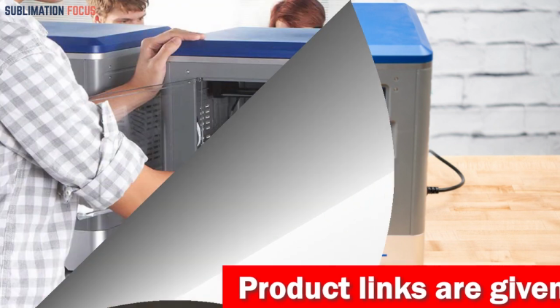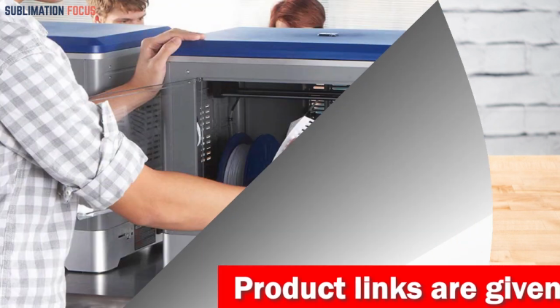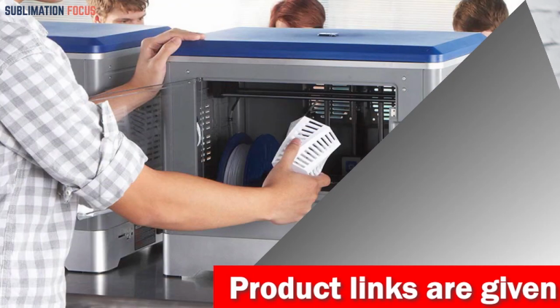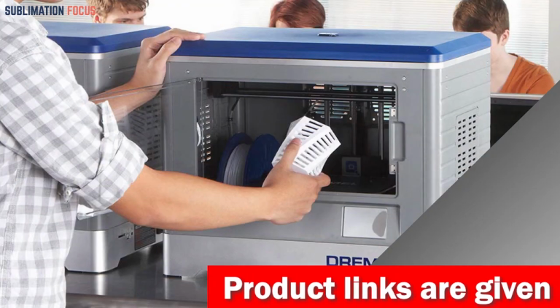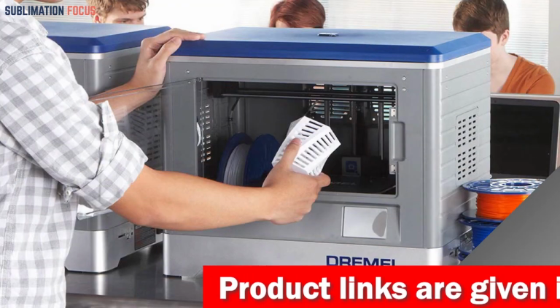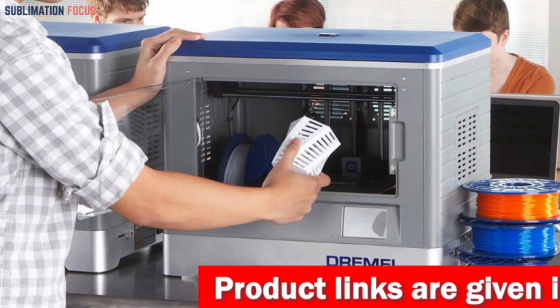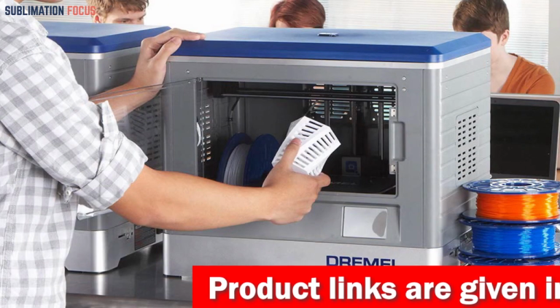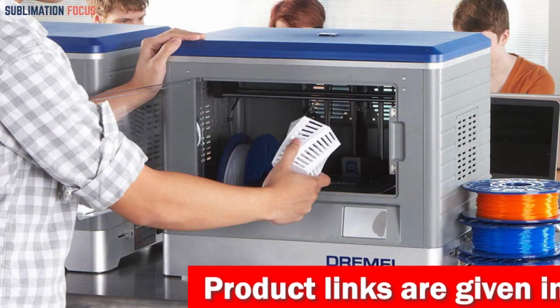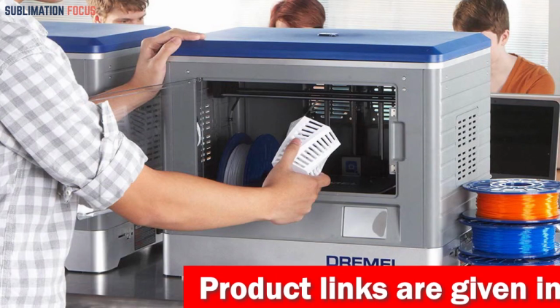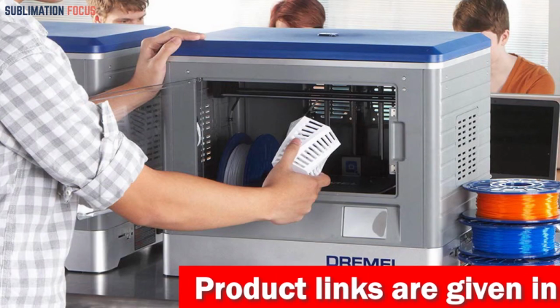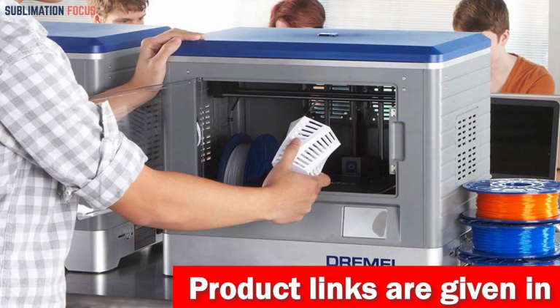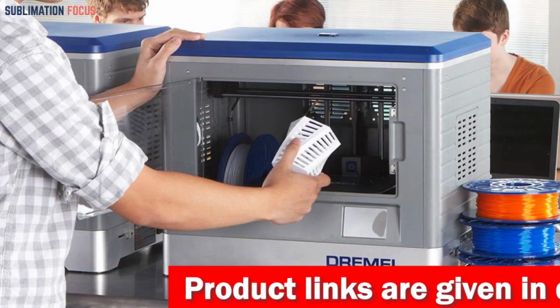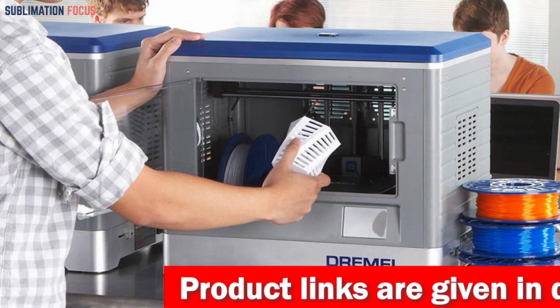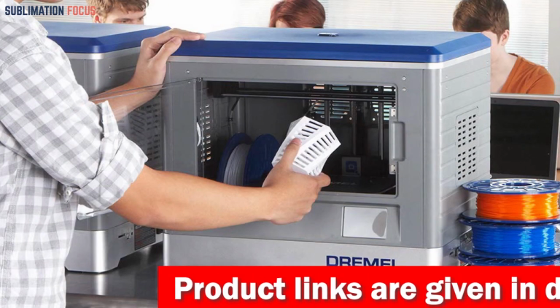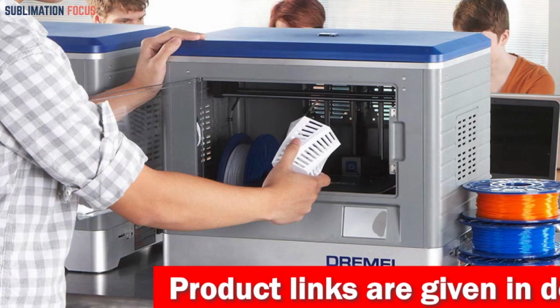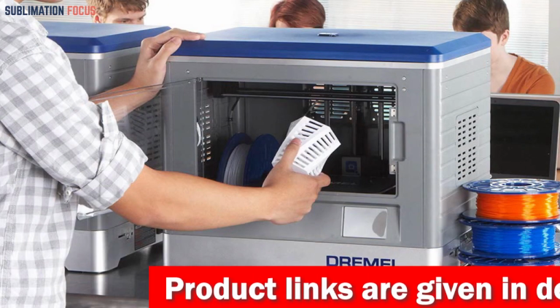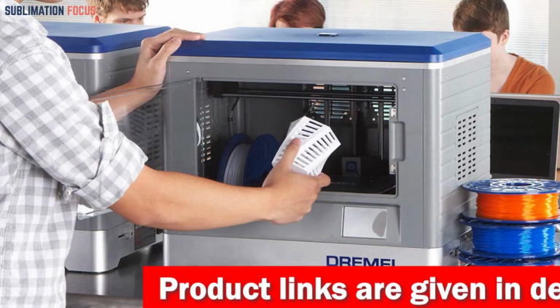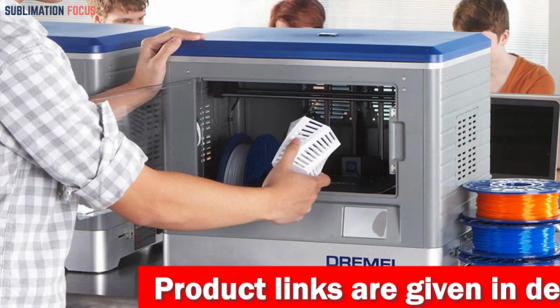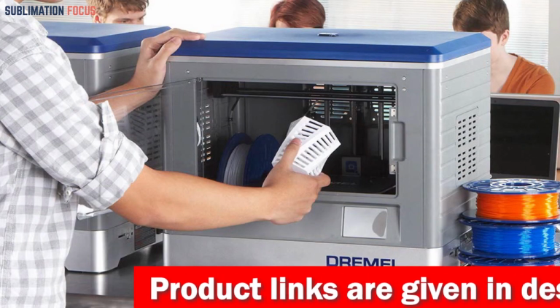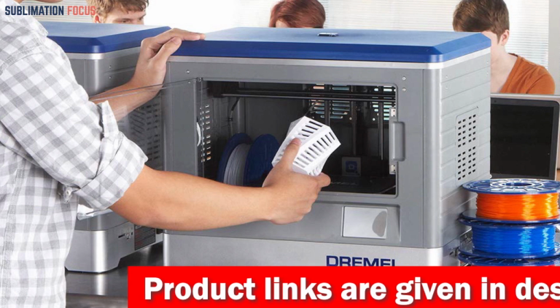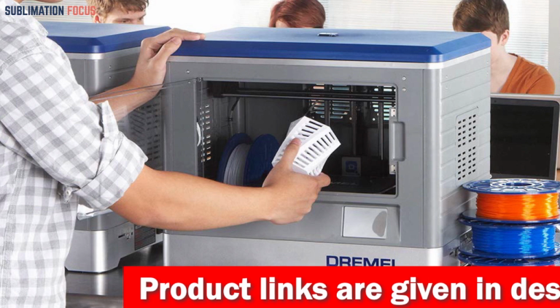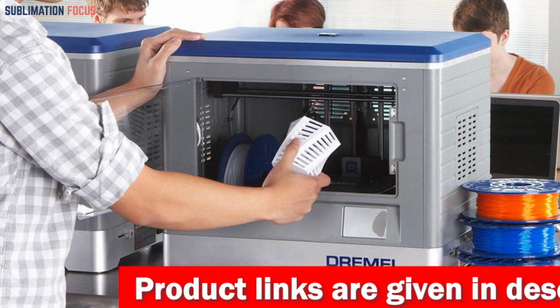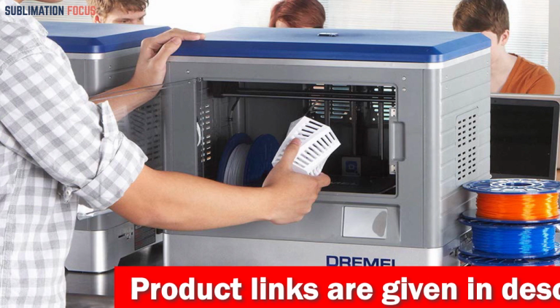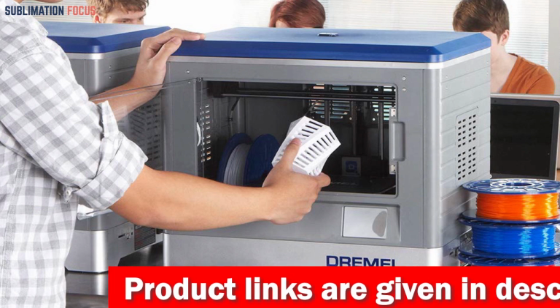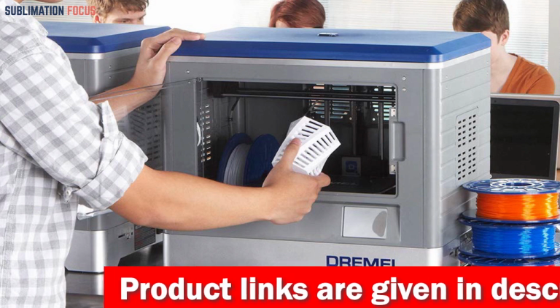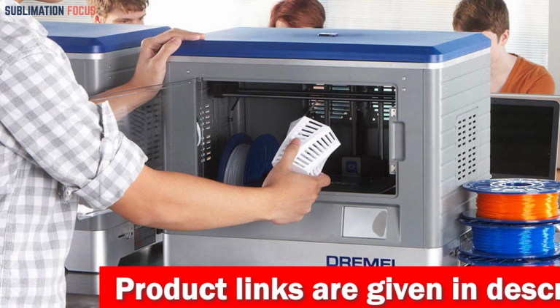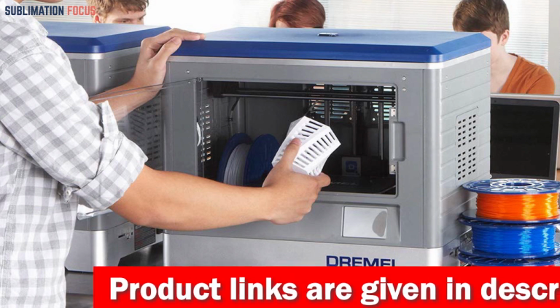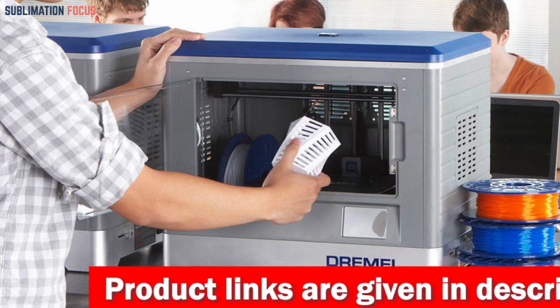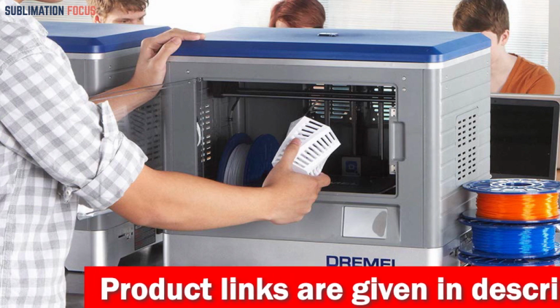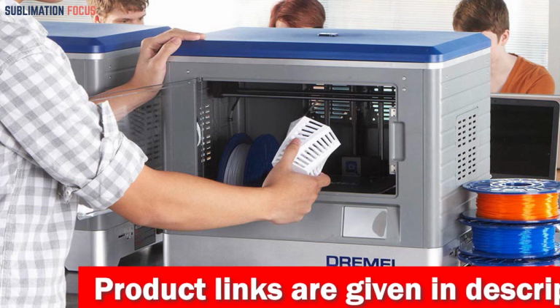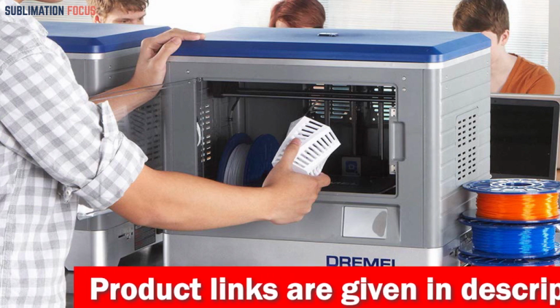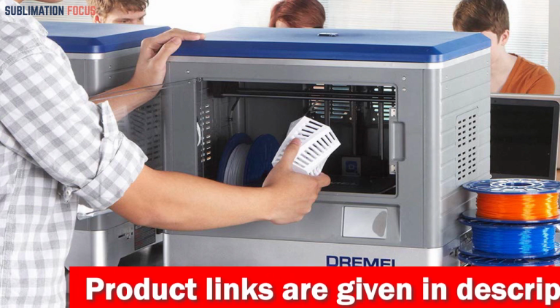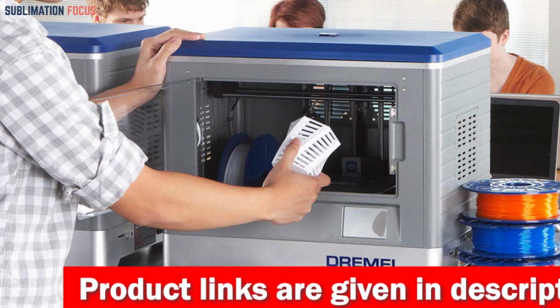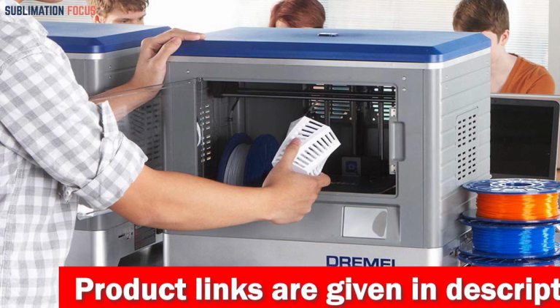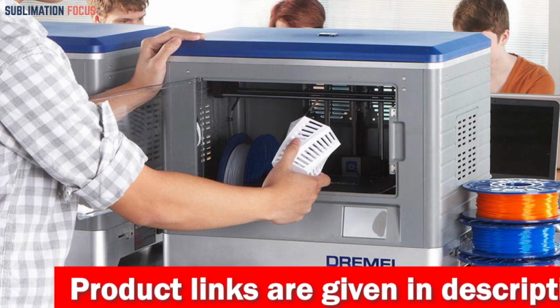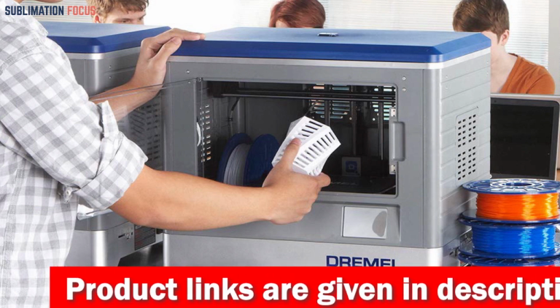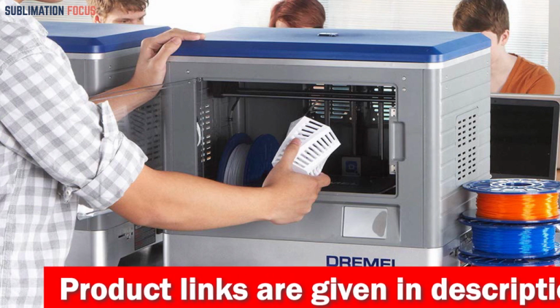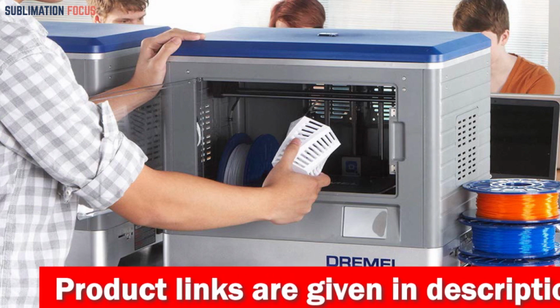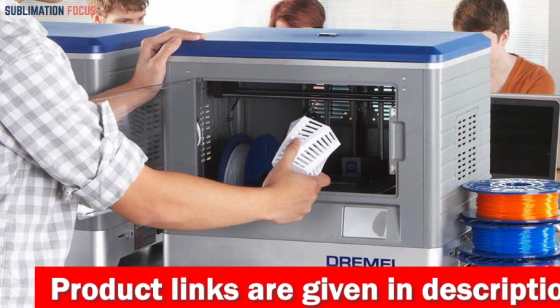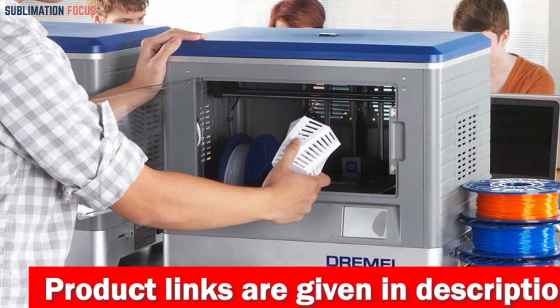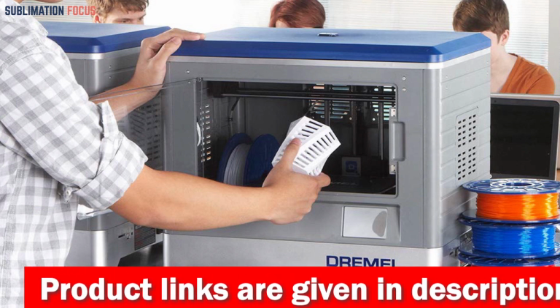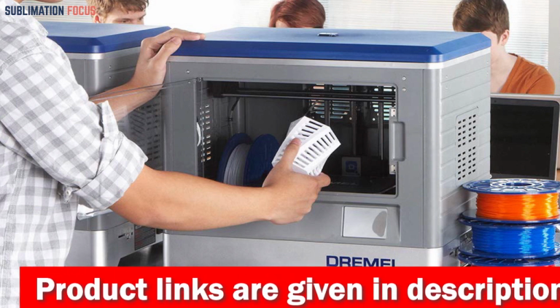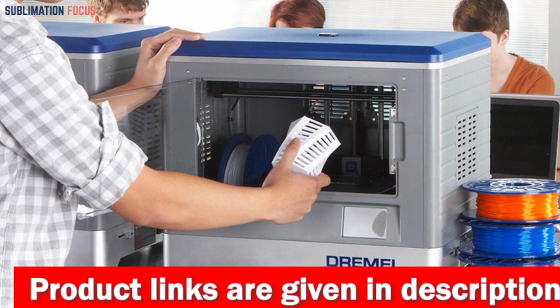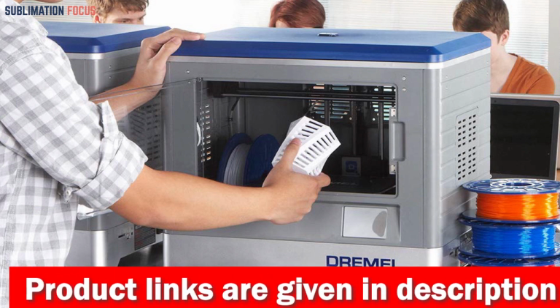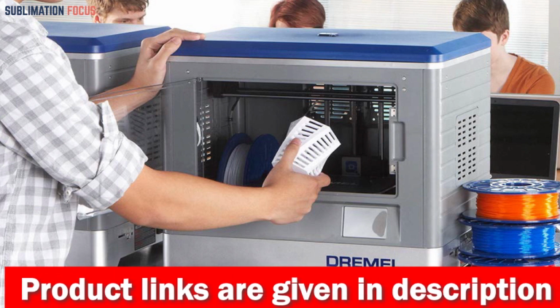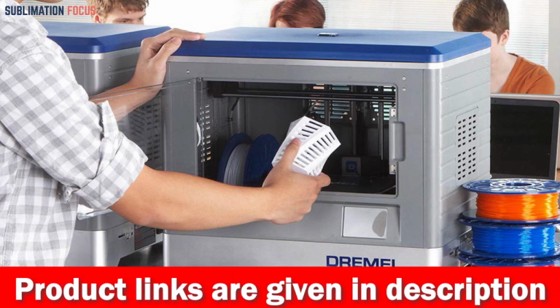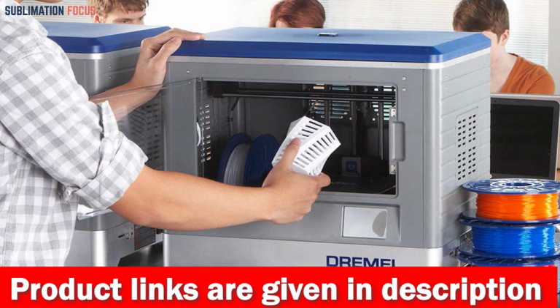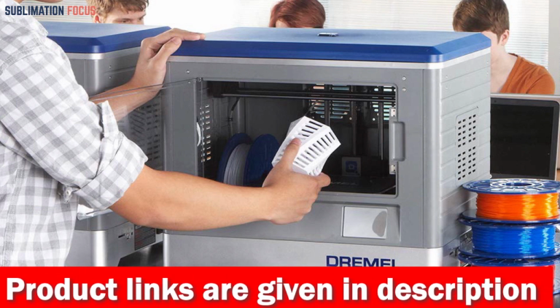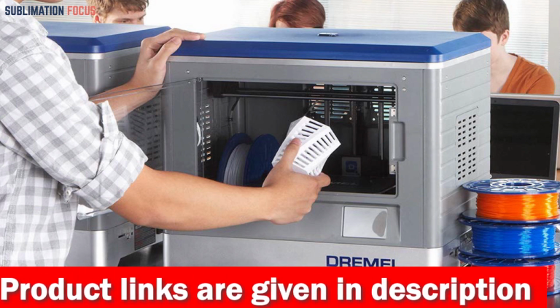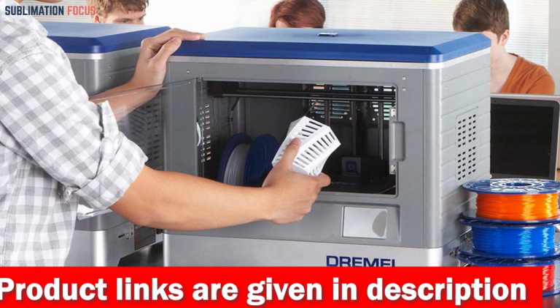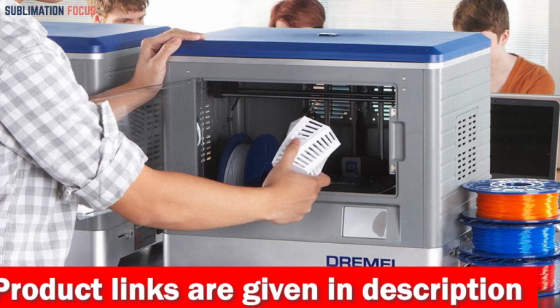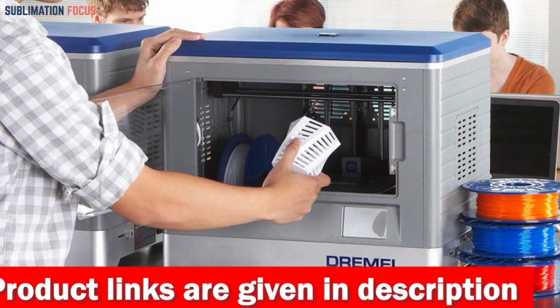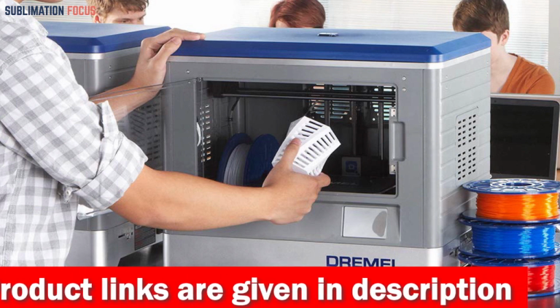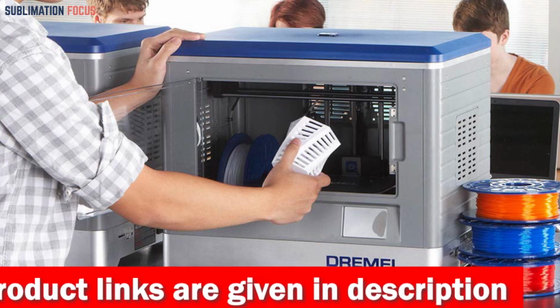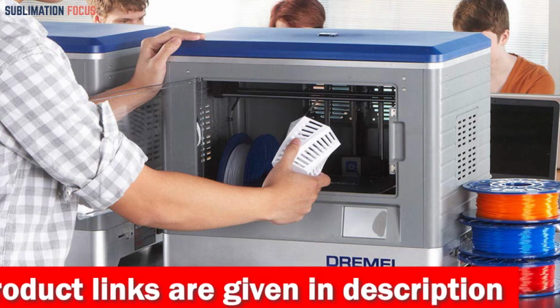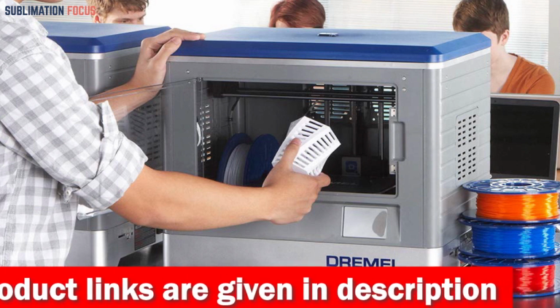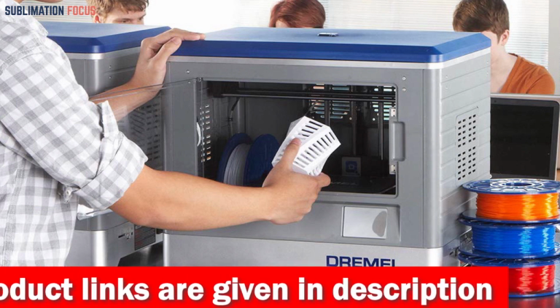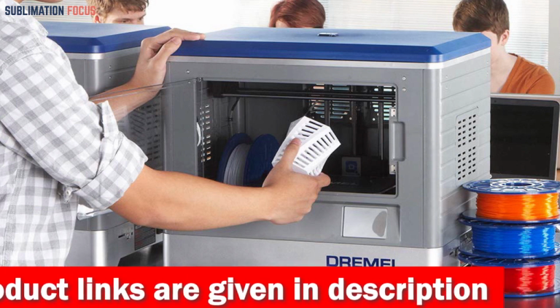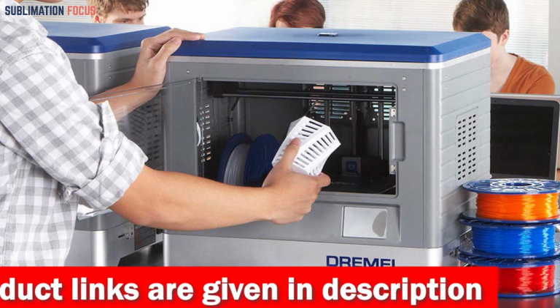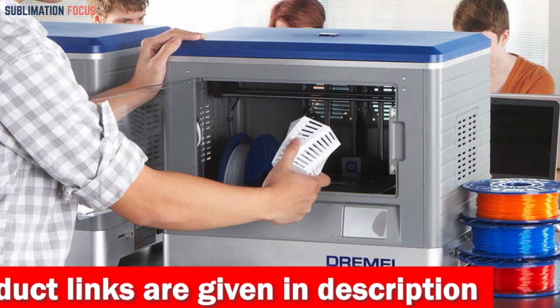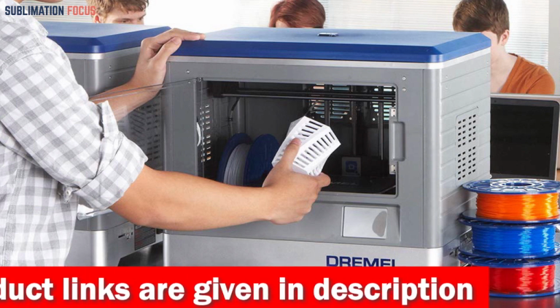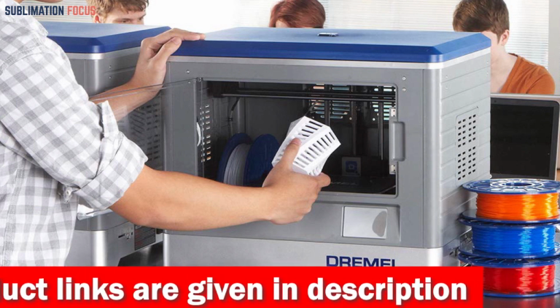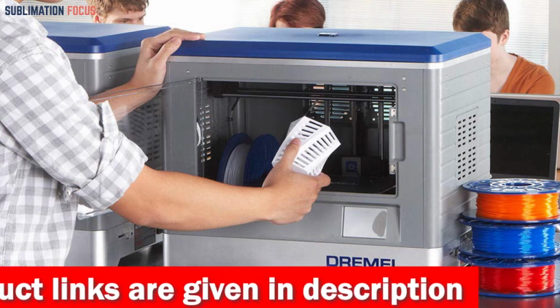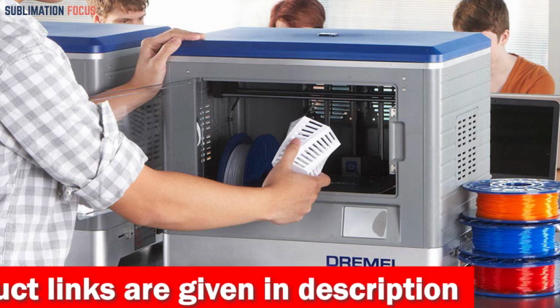This low-cost printer lets you quickly print your first creation right out of the box with its pre-assembled design and clear setup instructions.